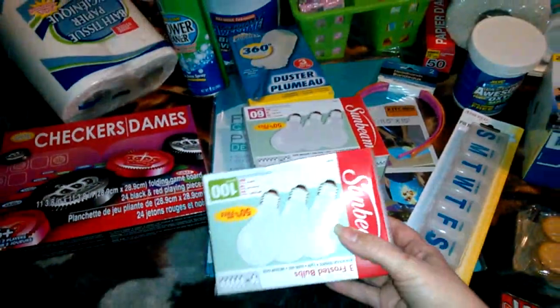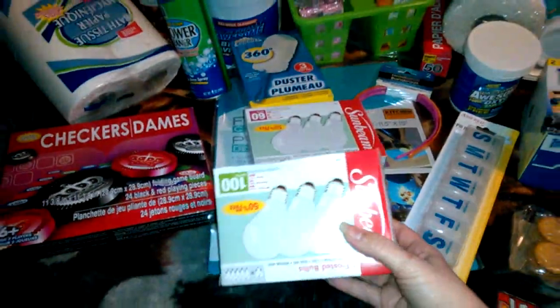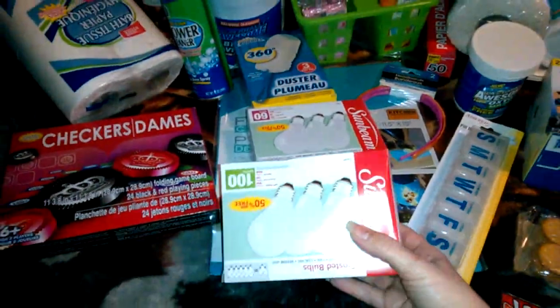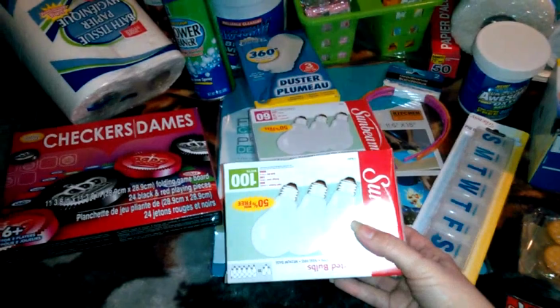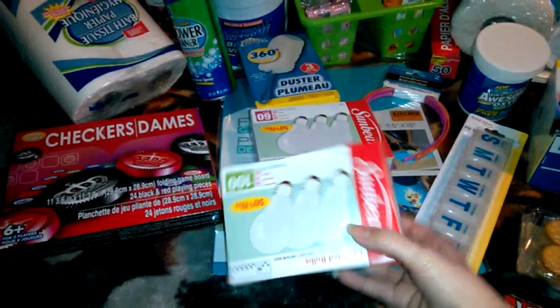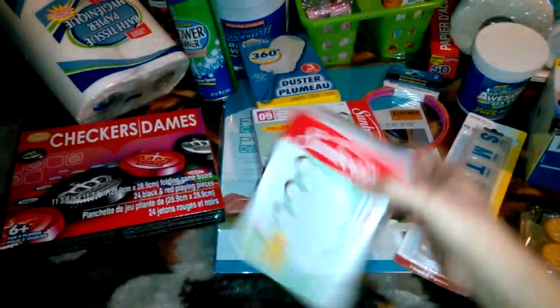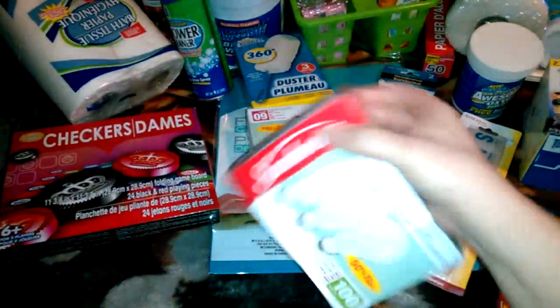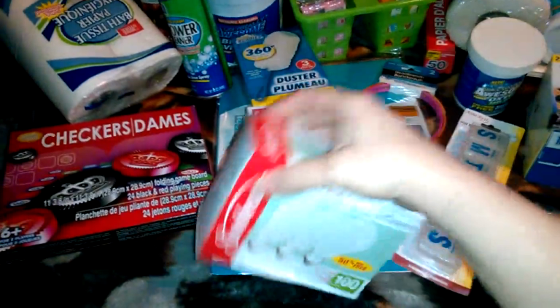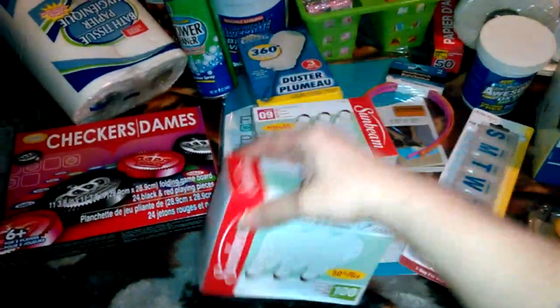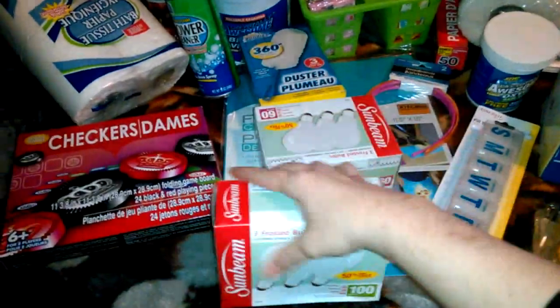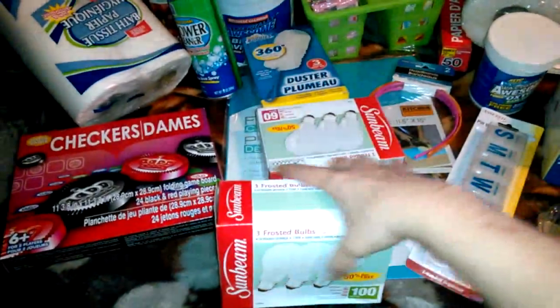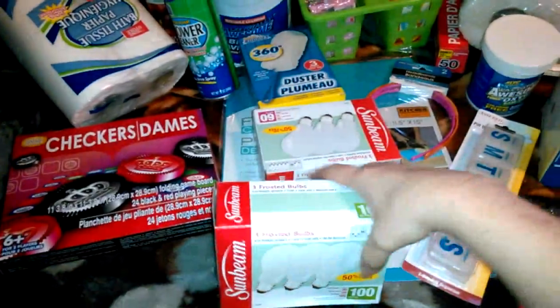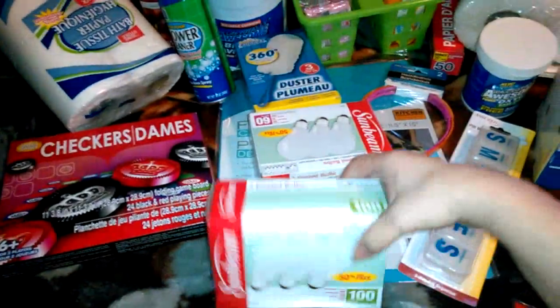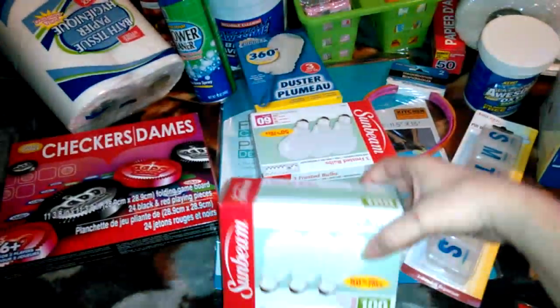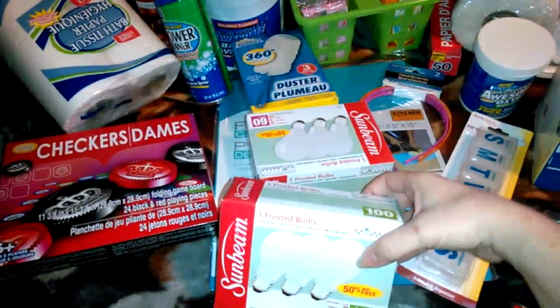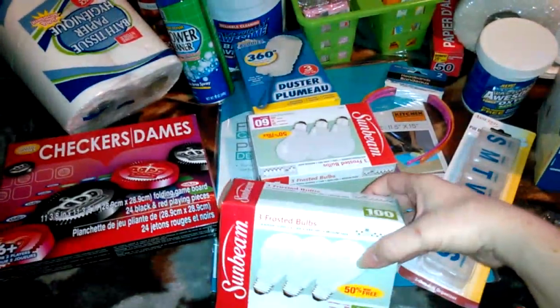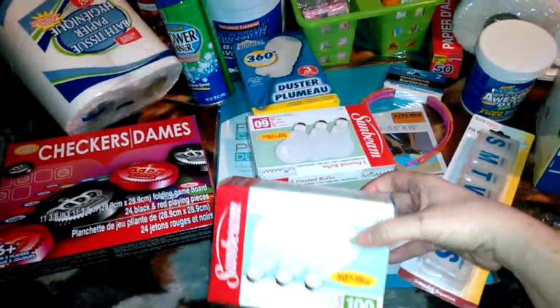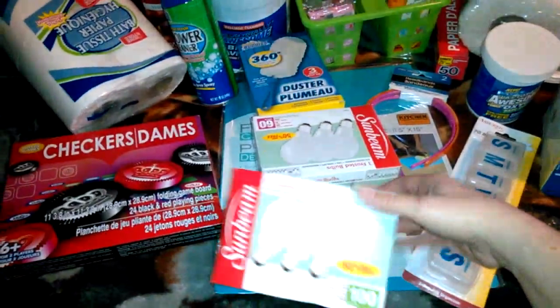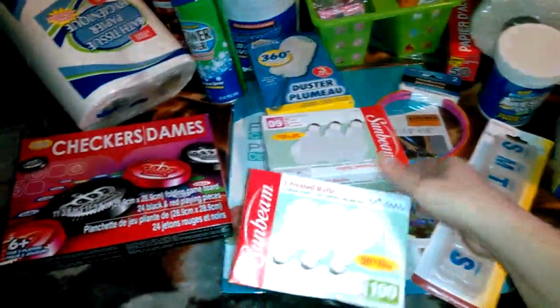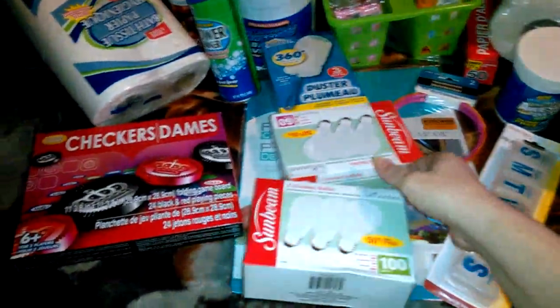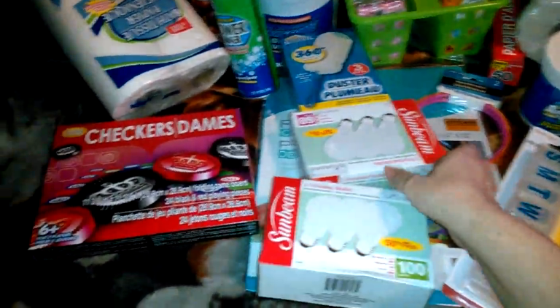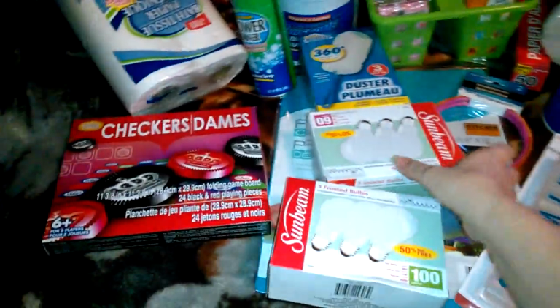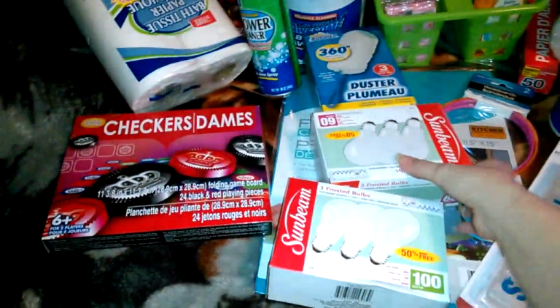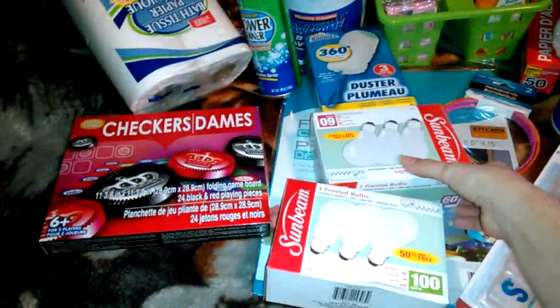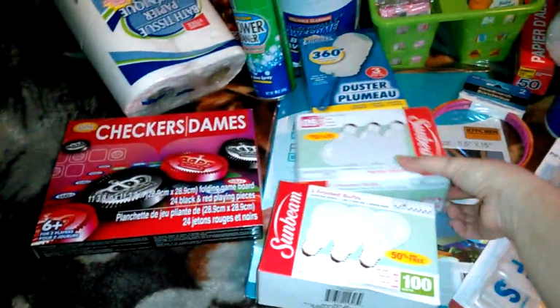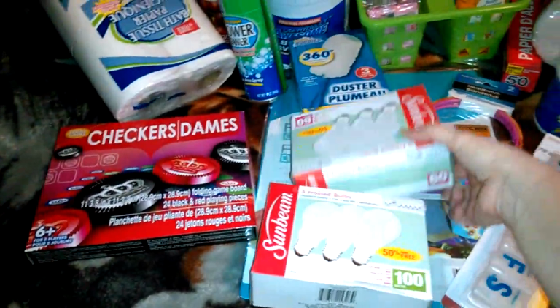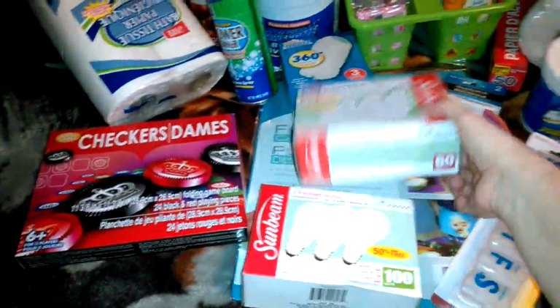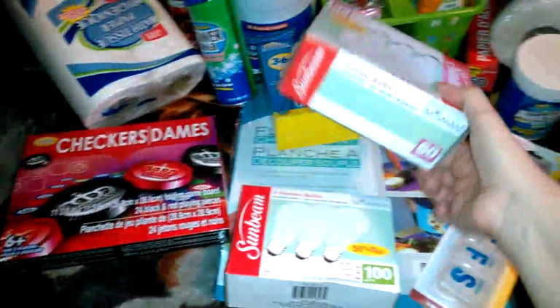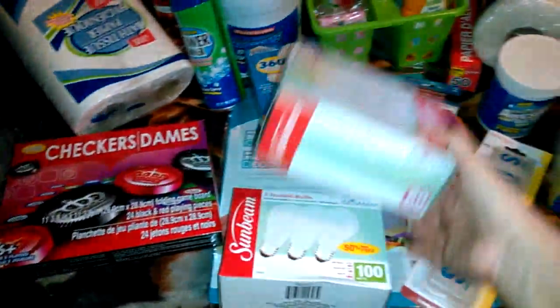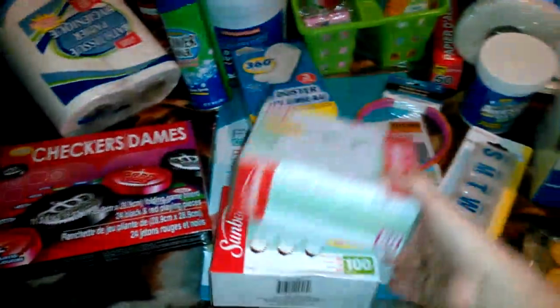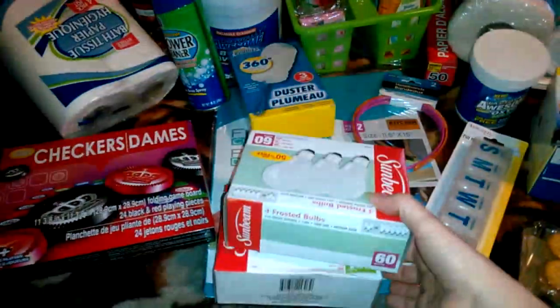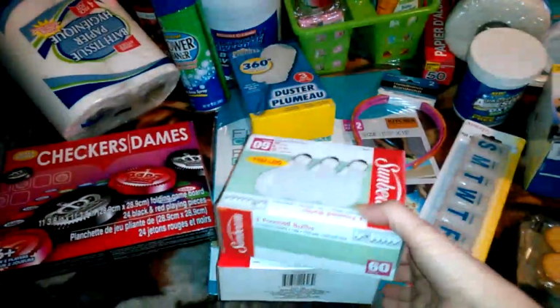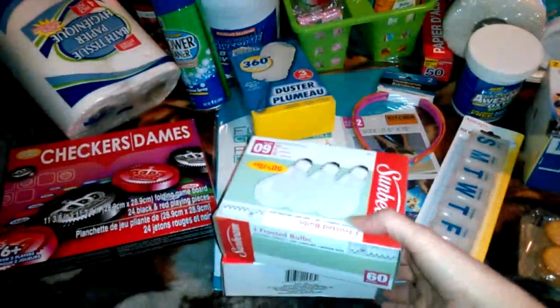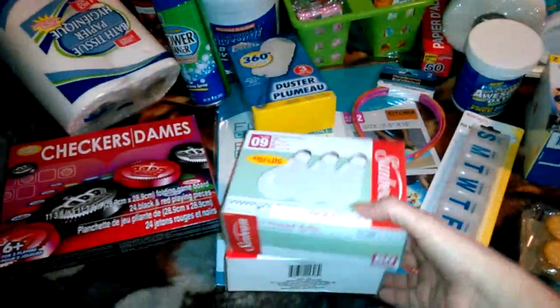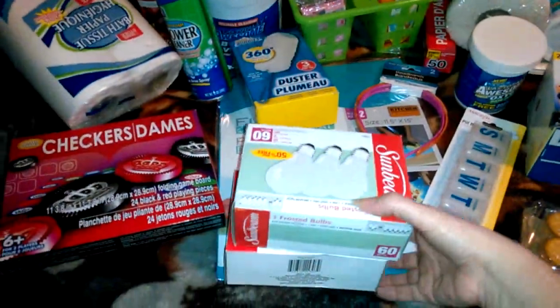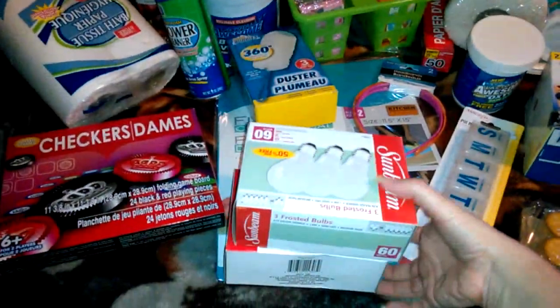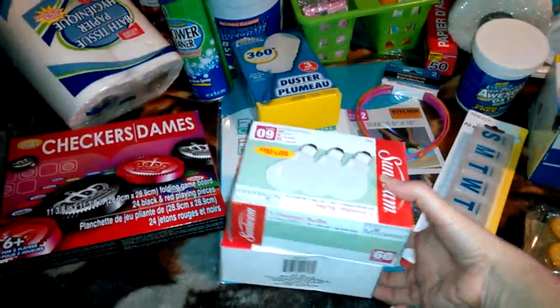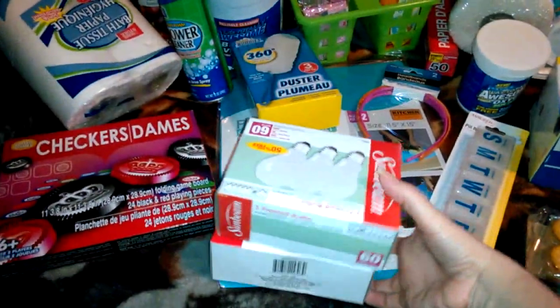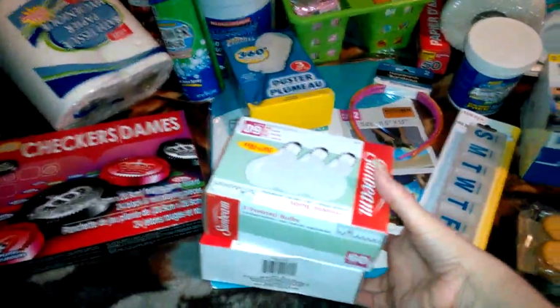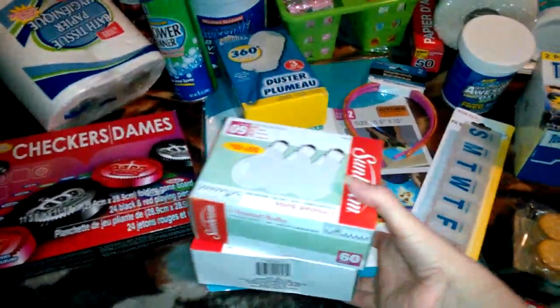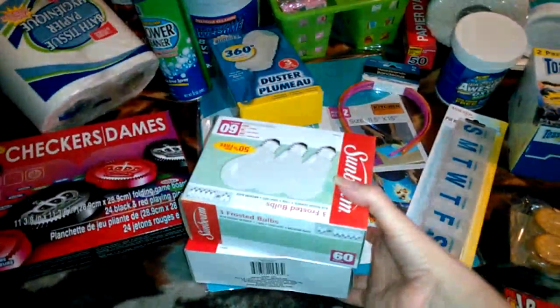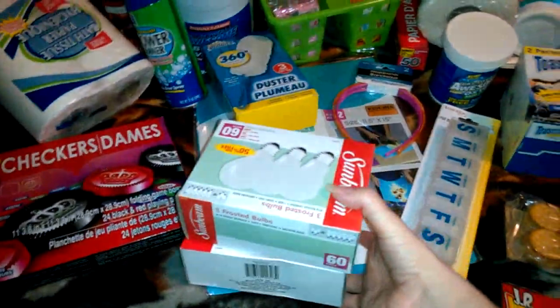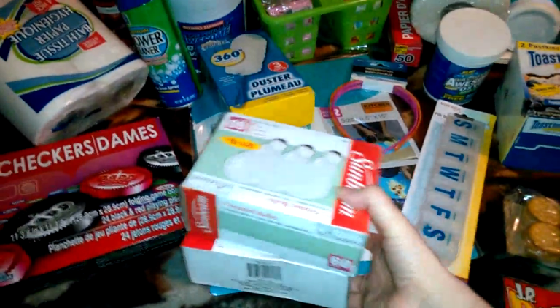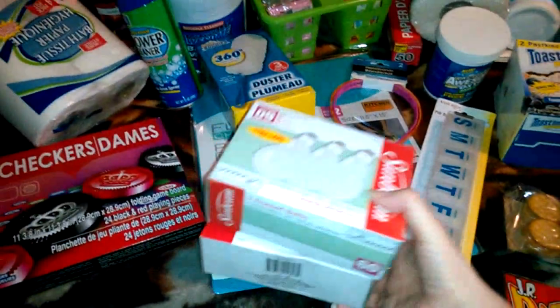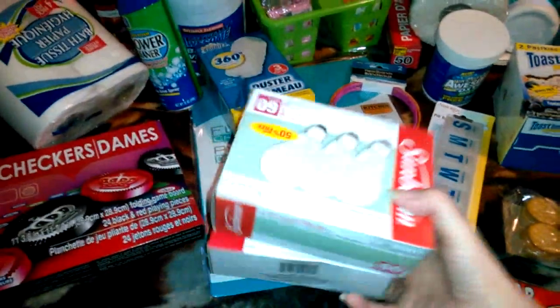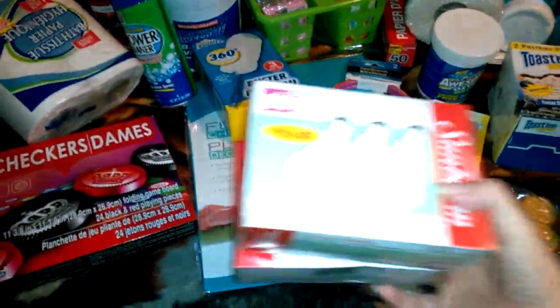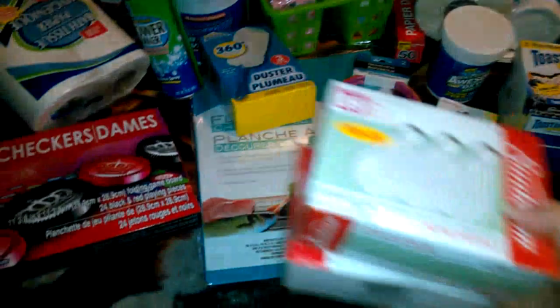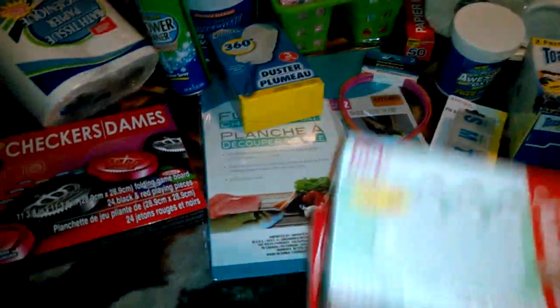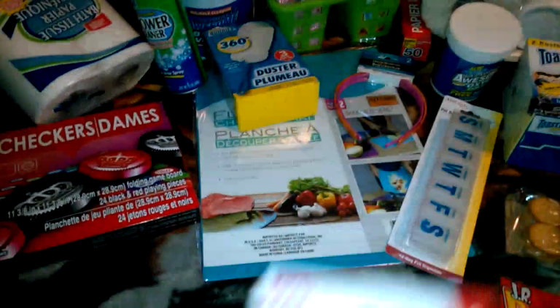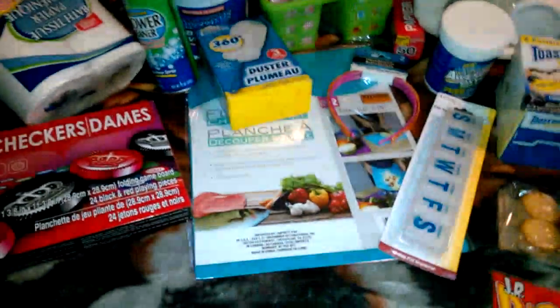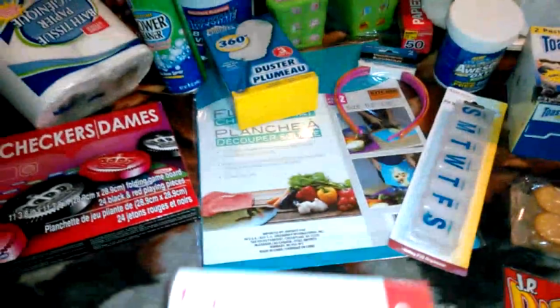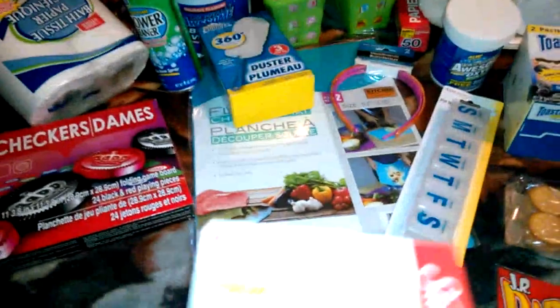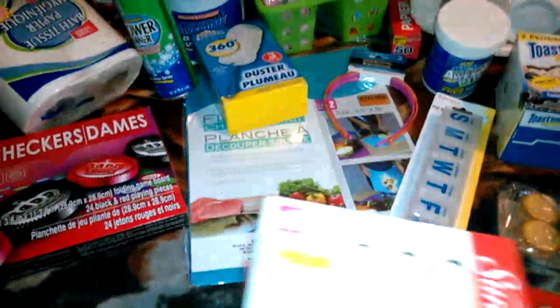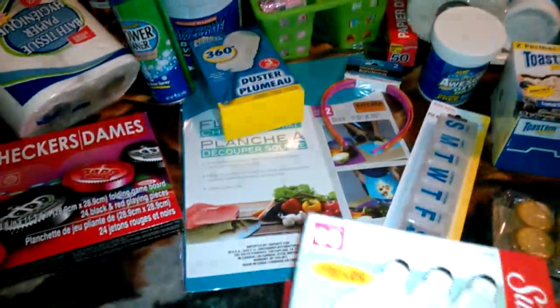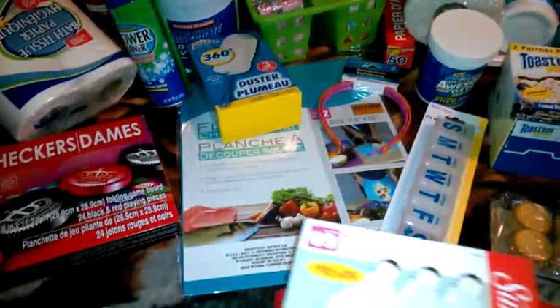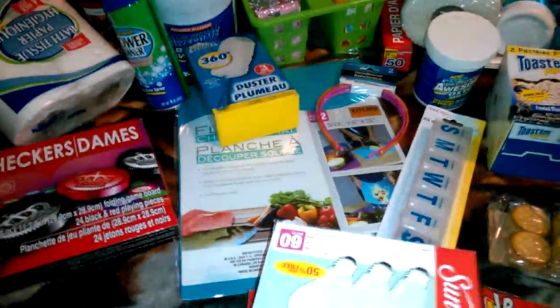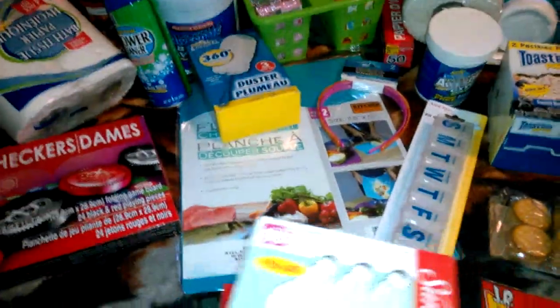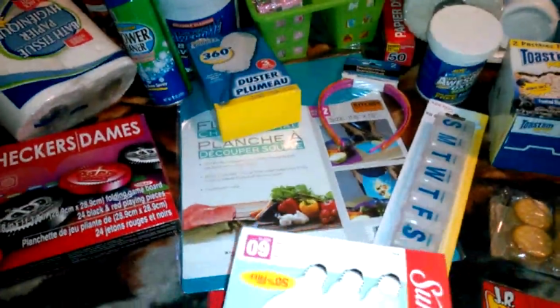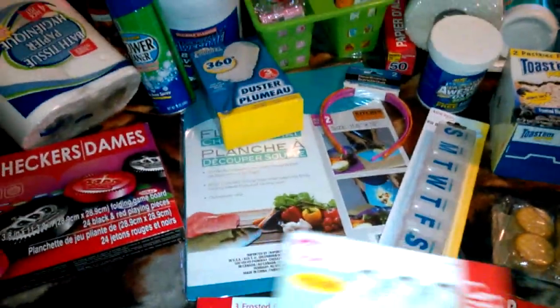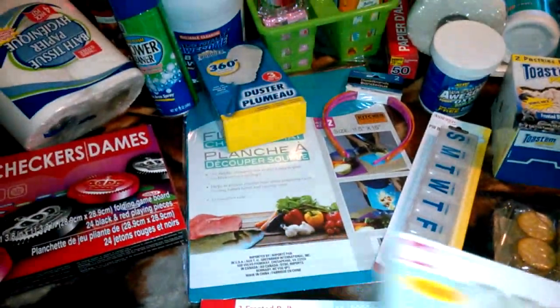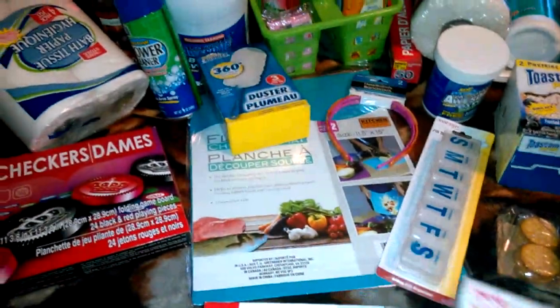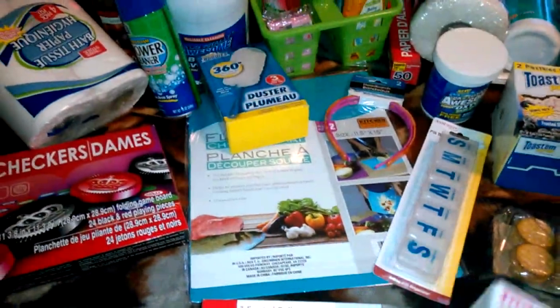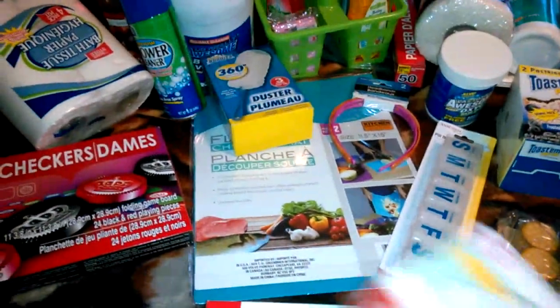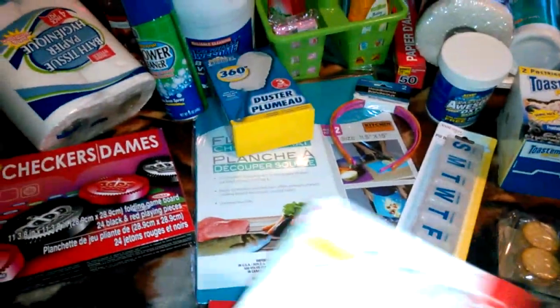100-watt light bulbs, 60-watt. There's three in a box. And then I wanted to show you all...